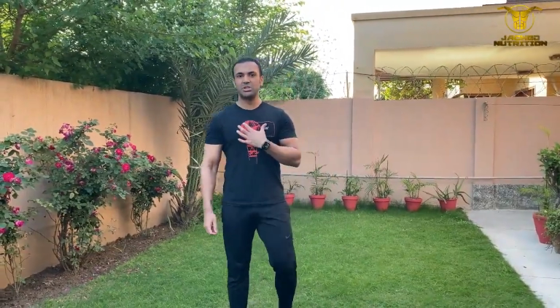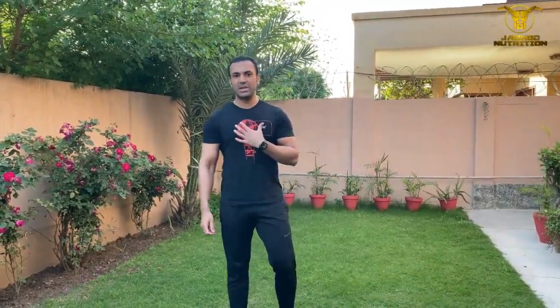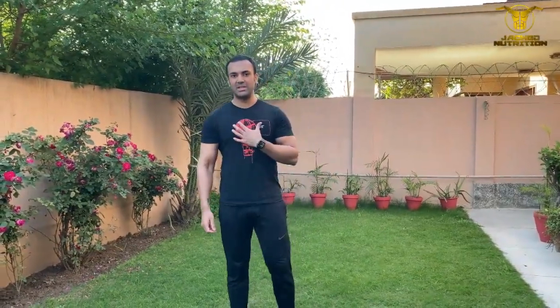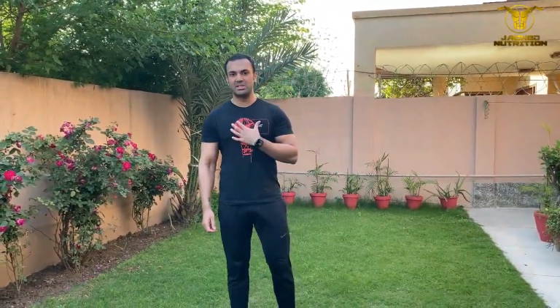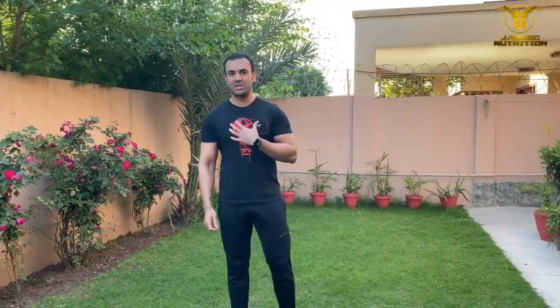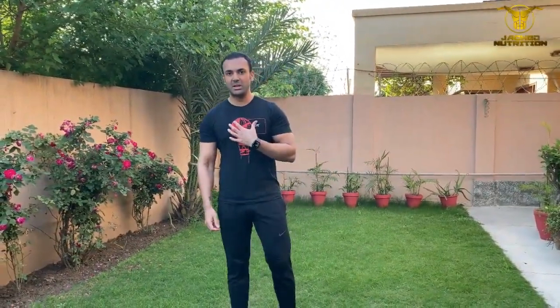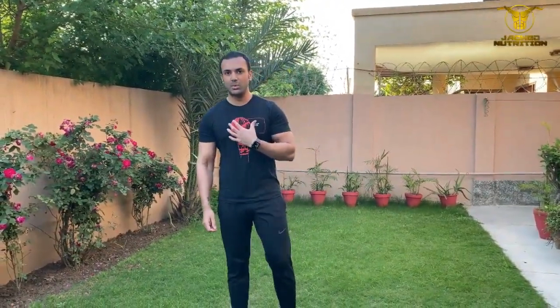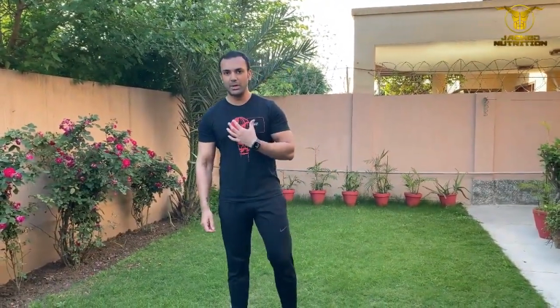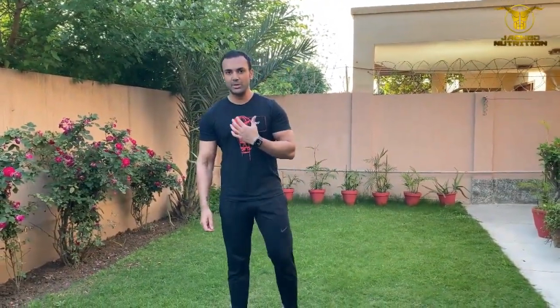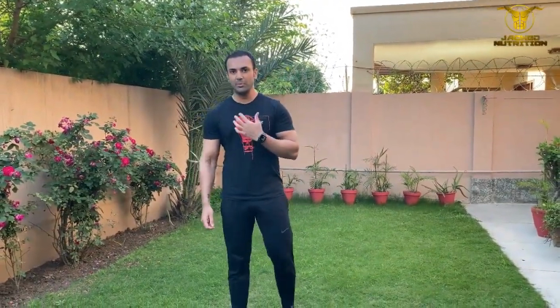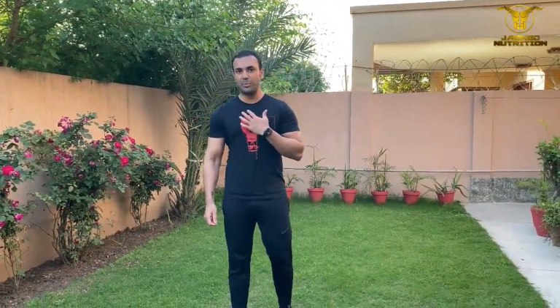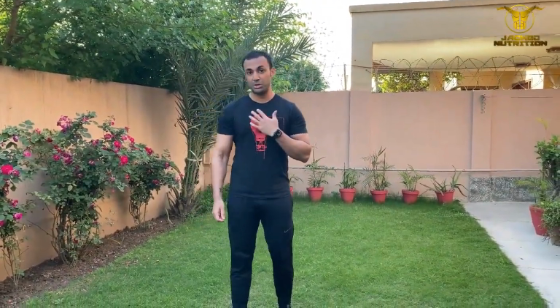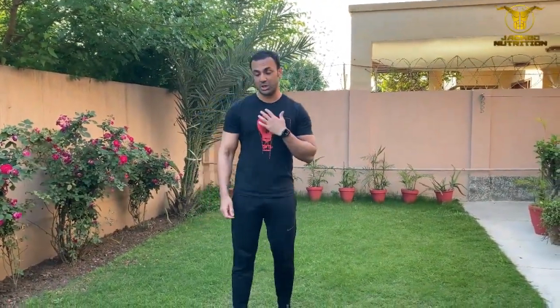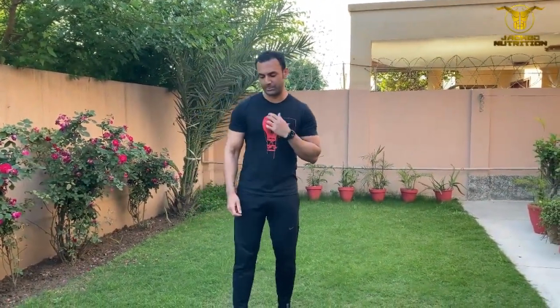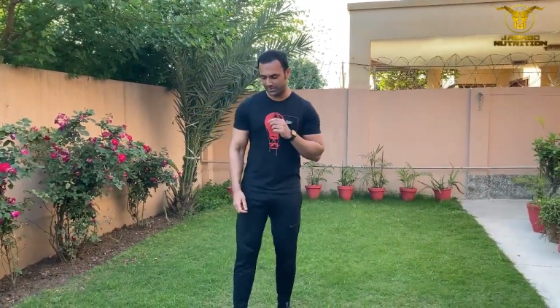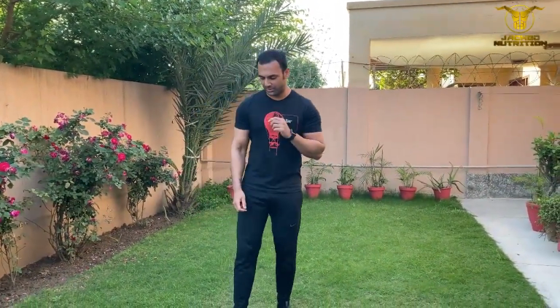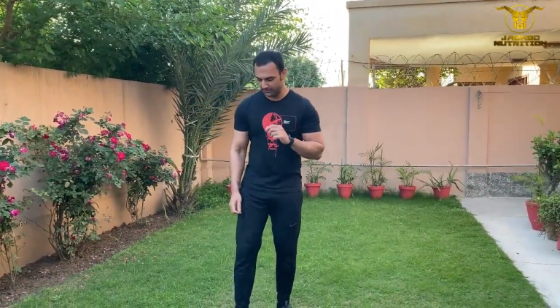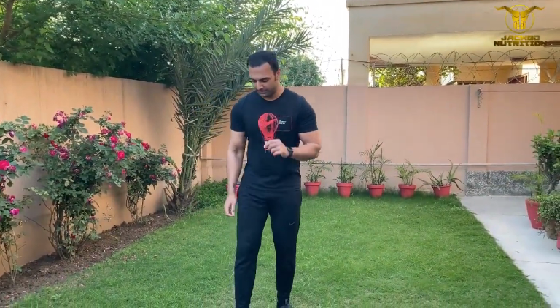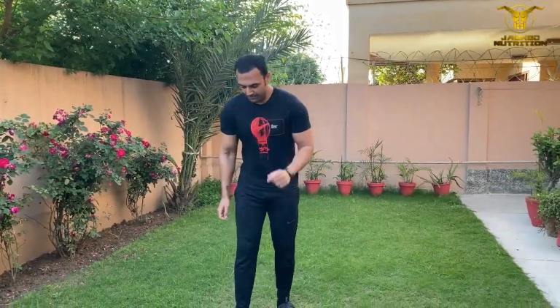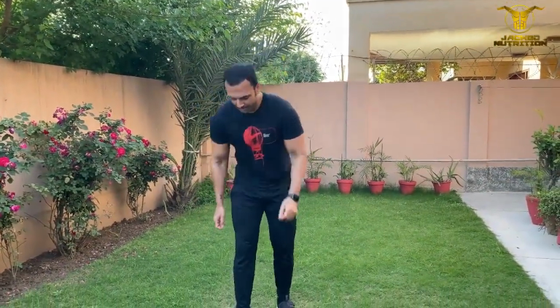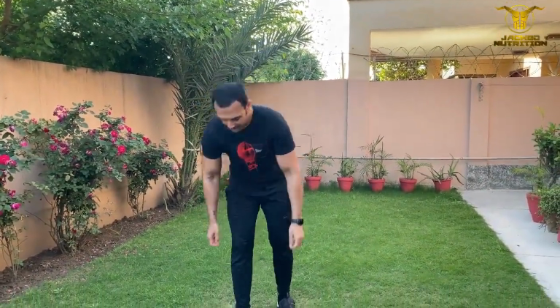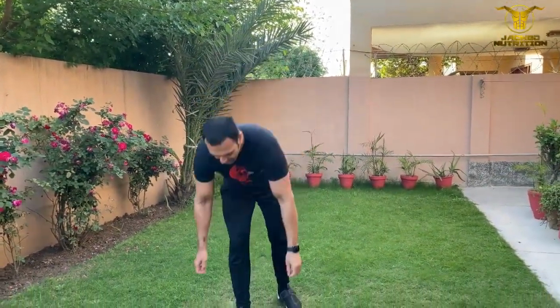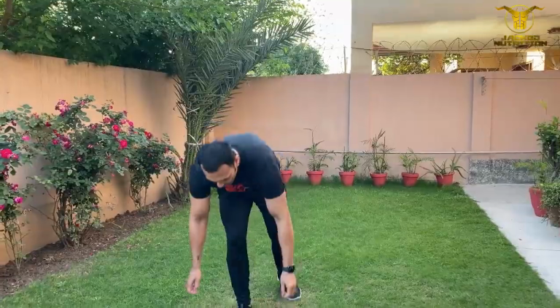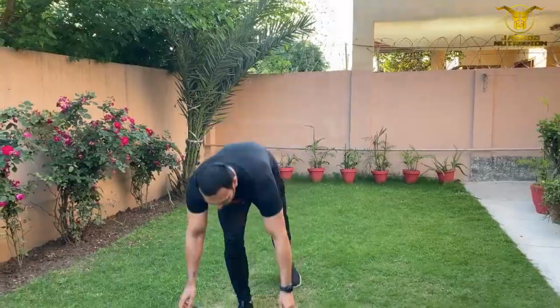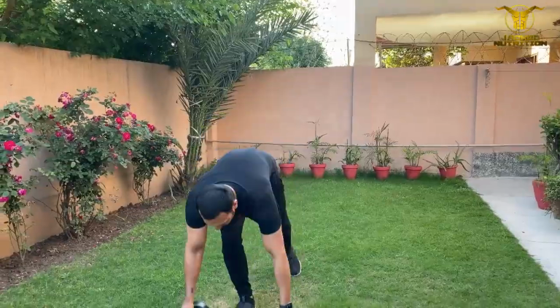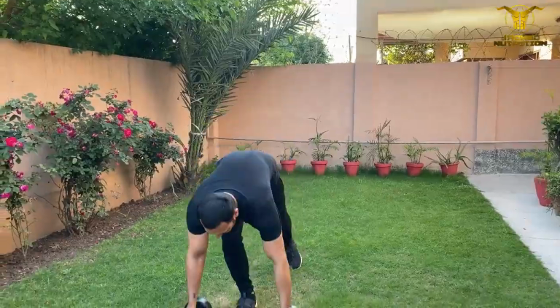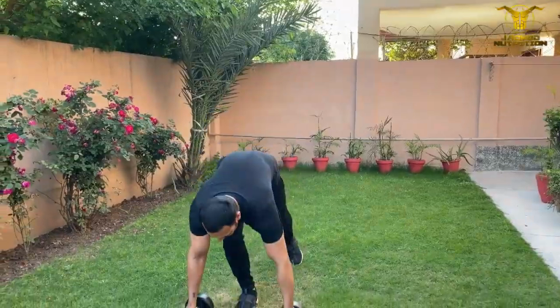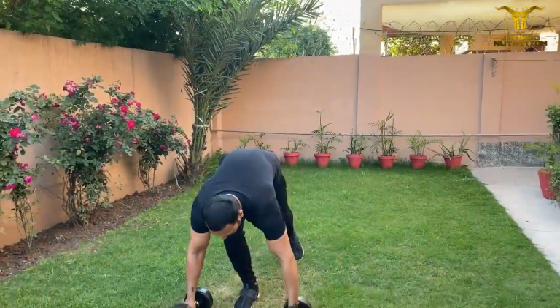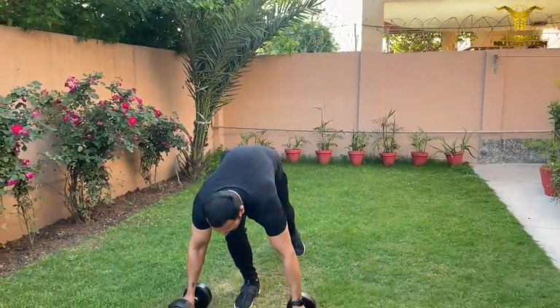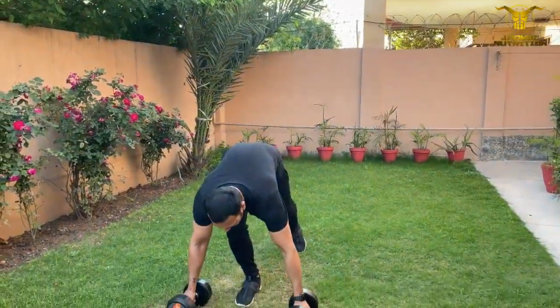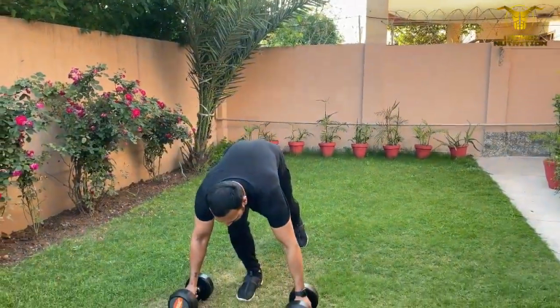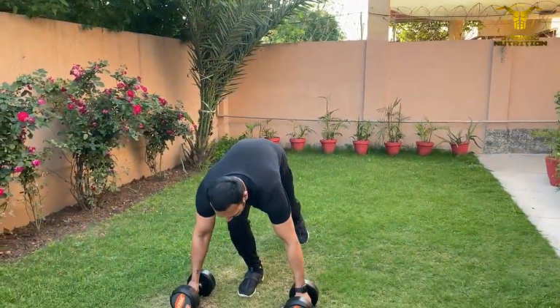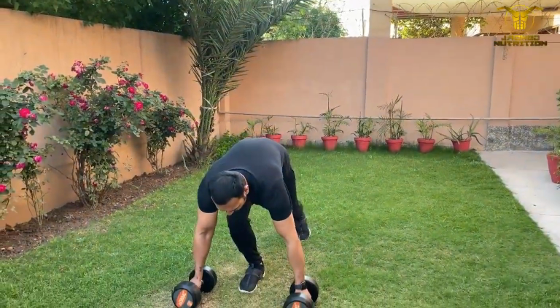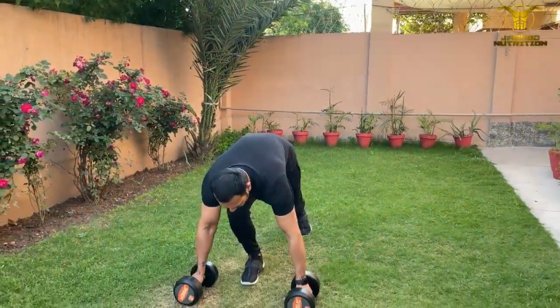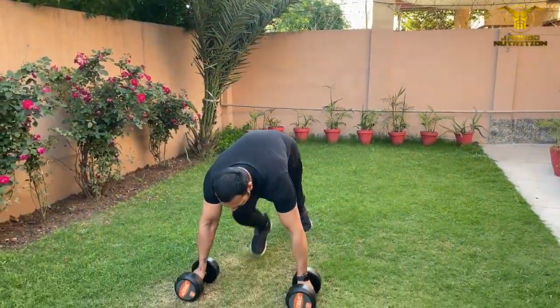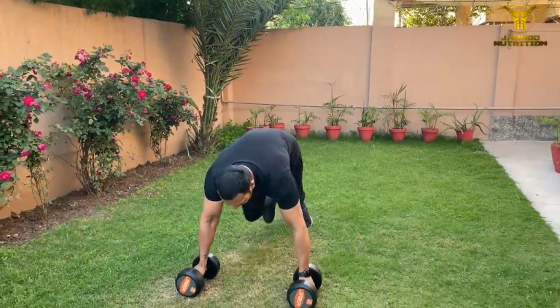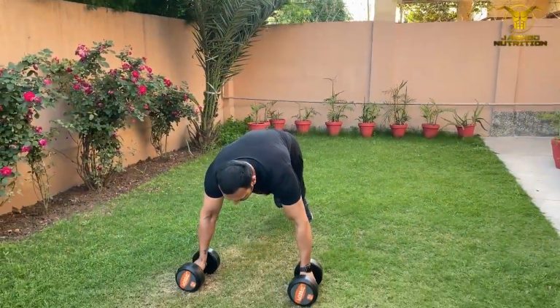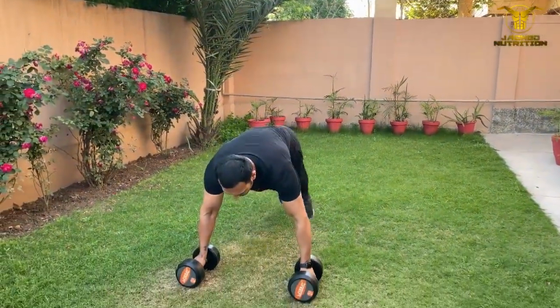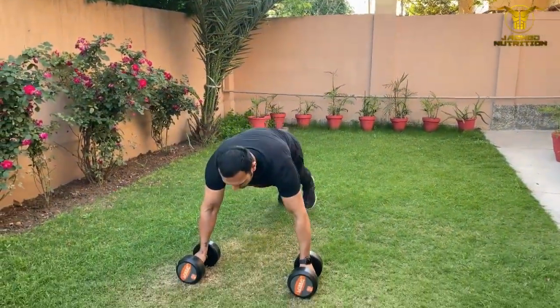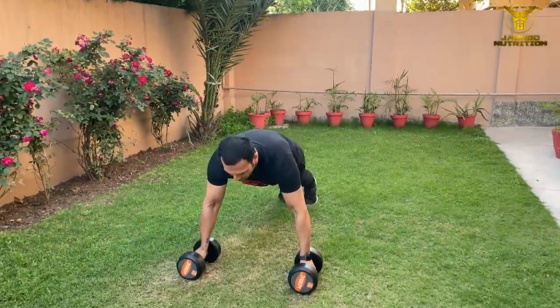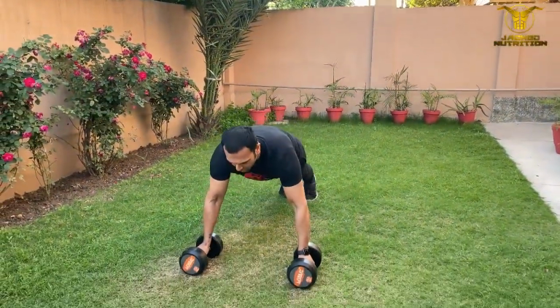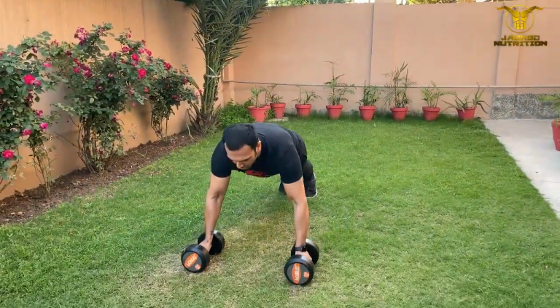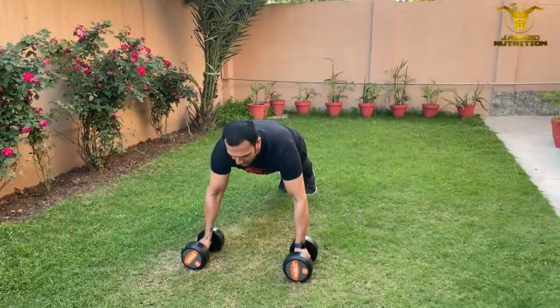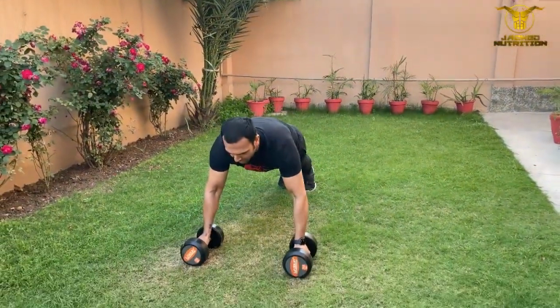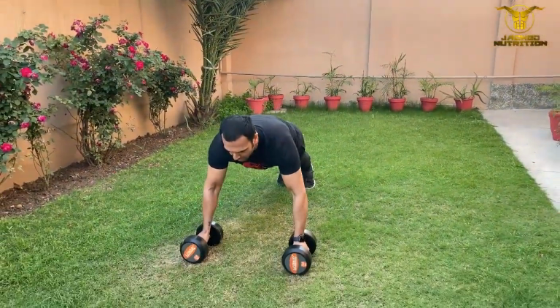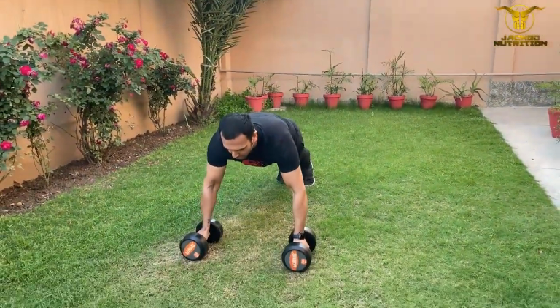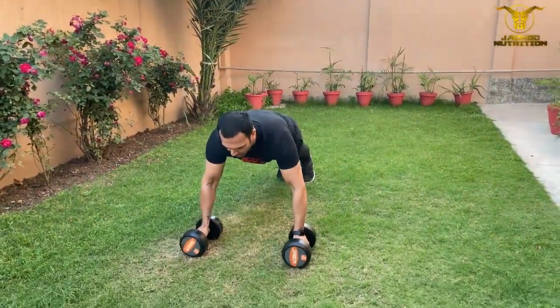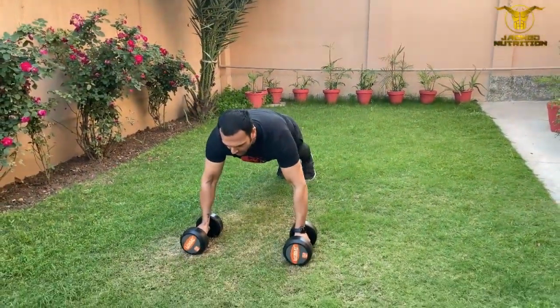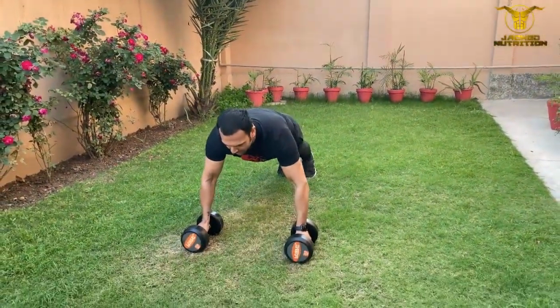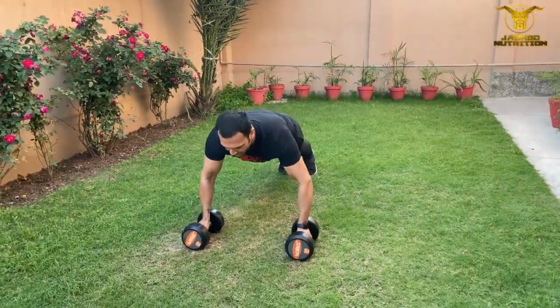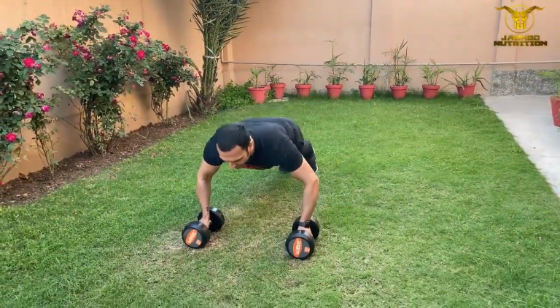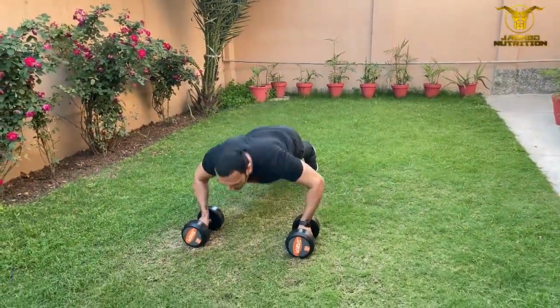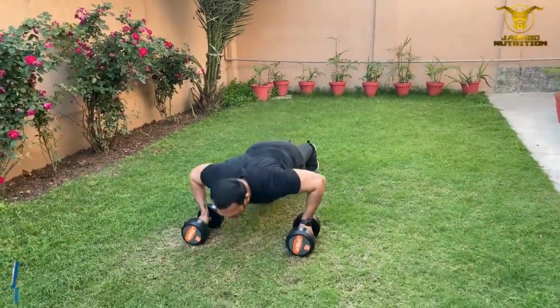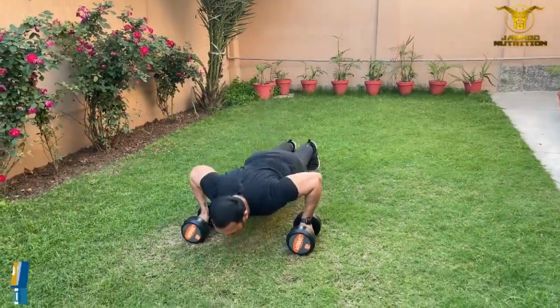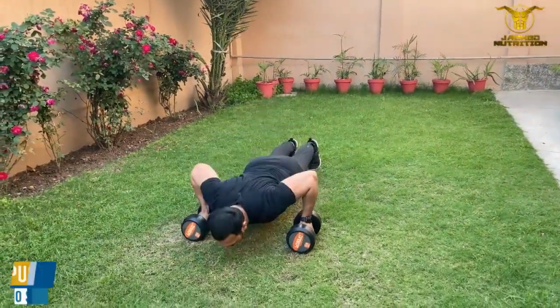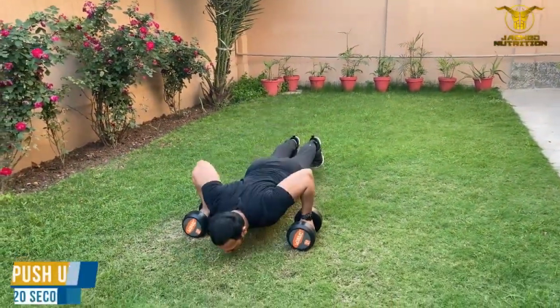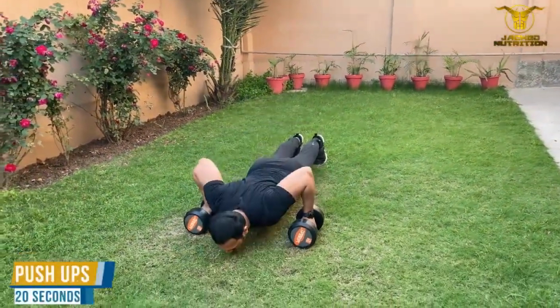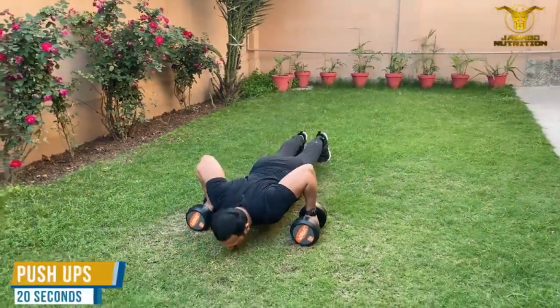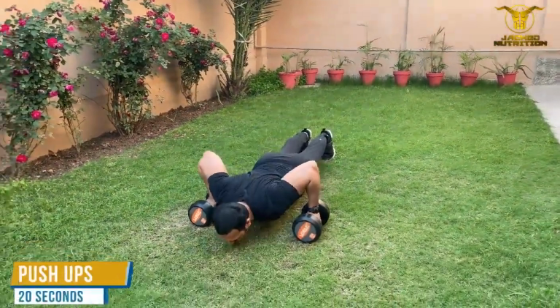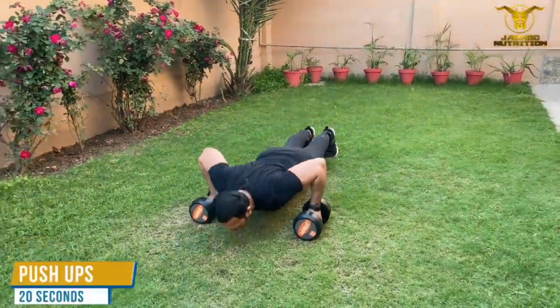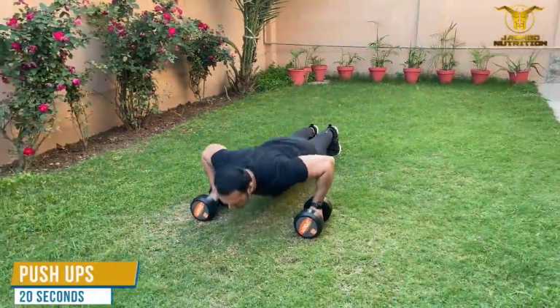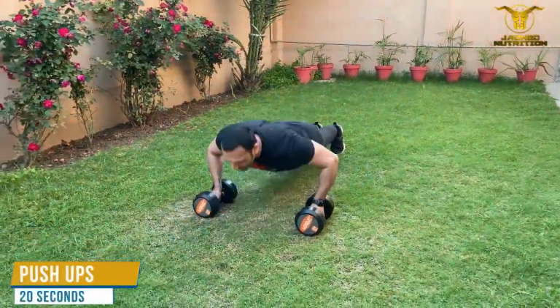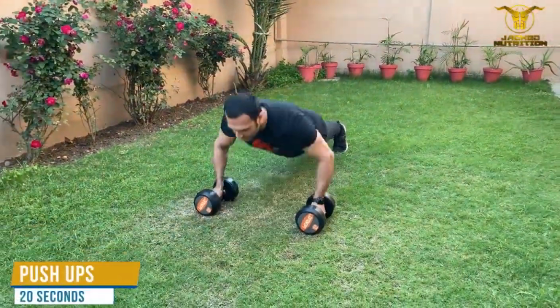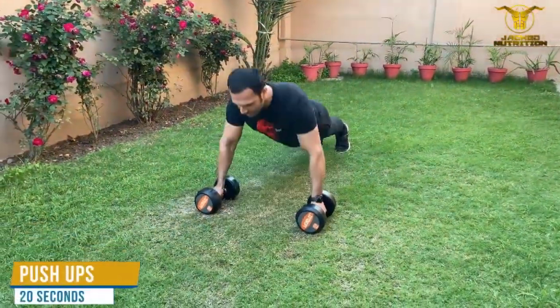We're going to start off with chest. We're going to do push-ups — go down, hold the weight, all the way down.